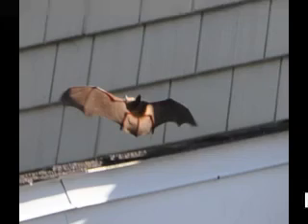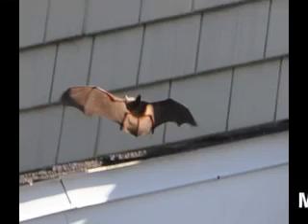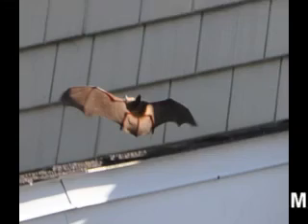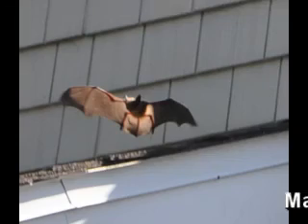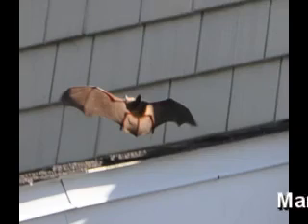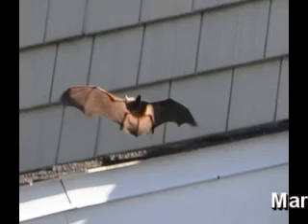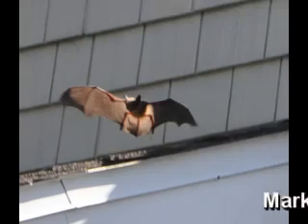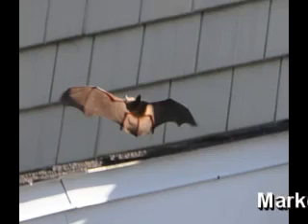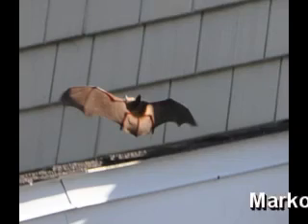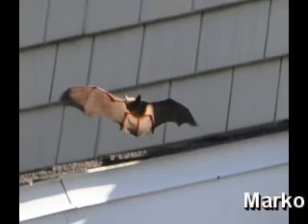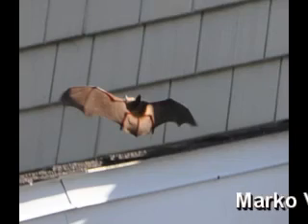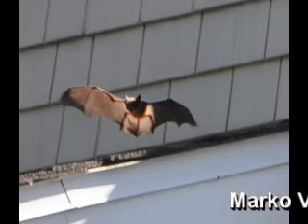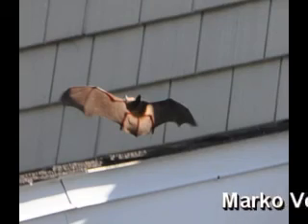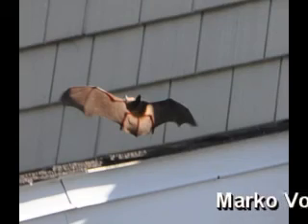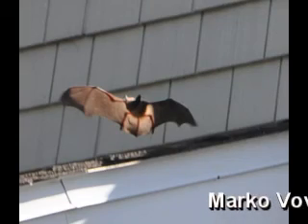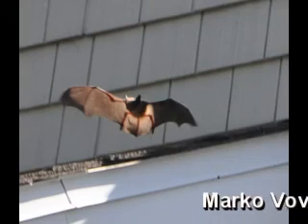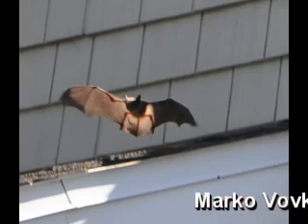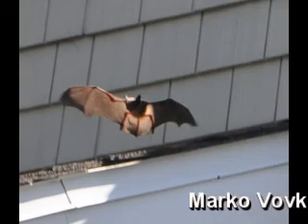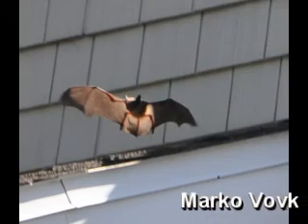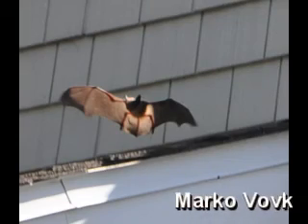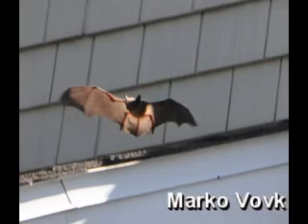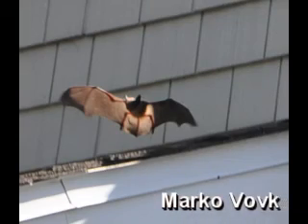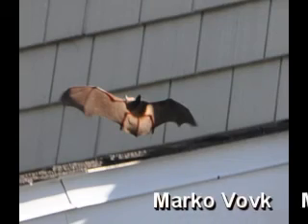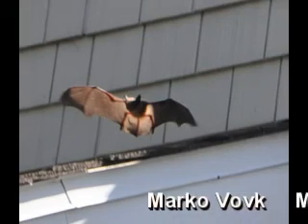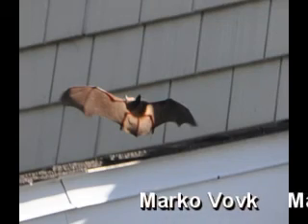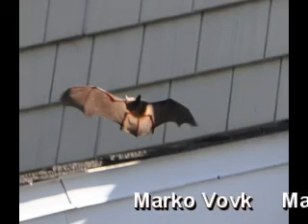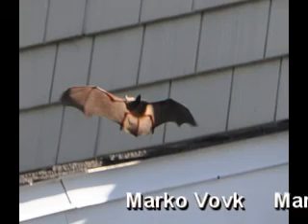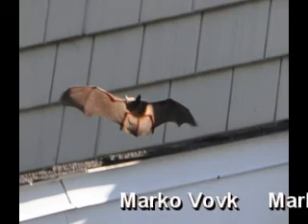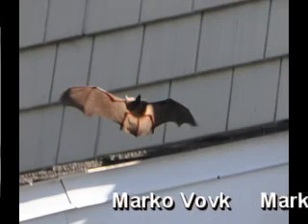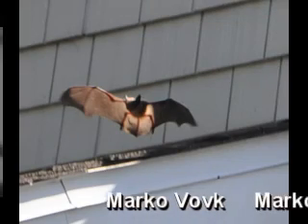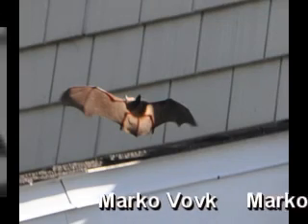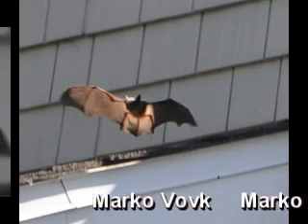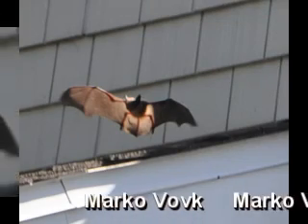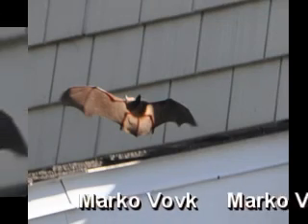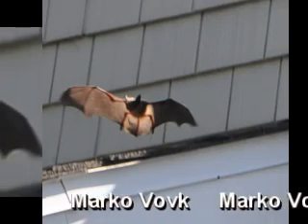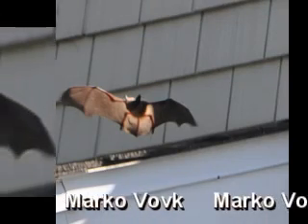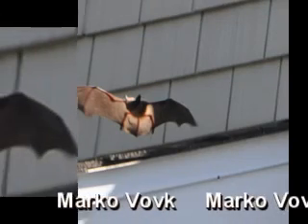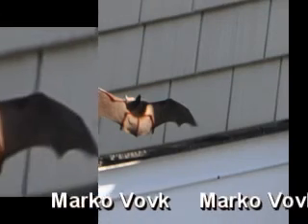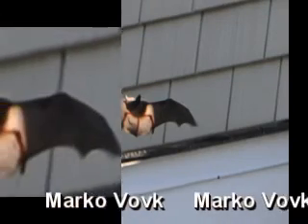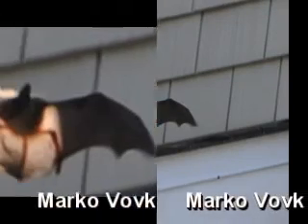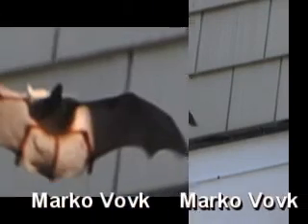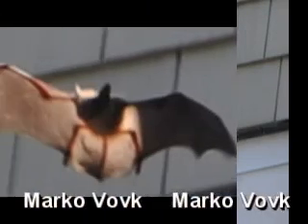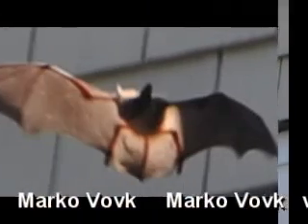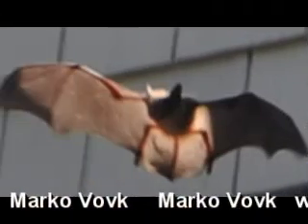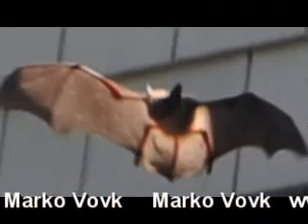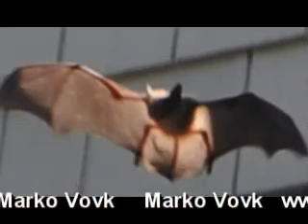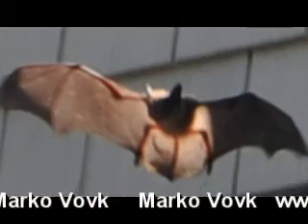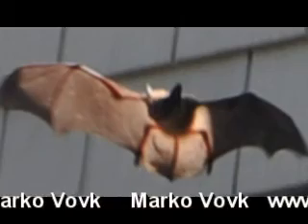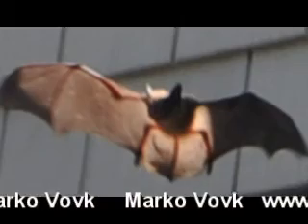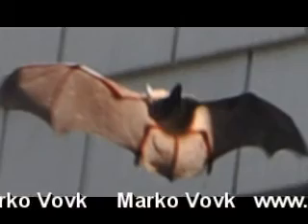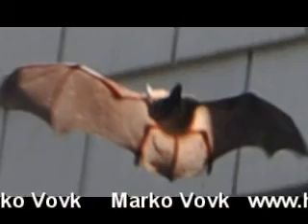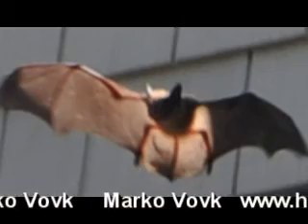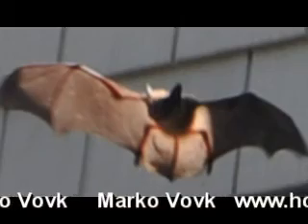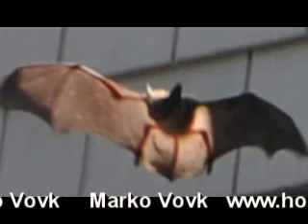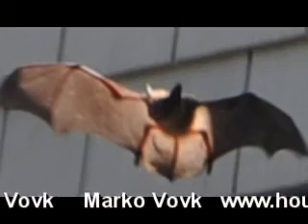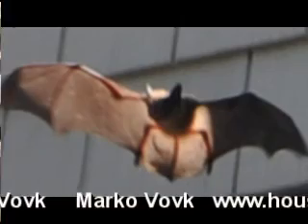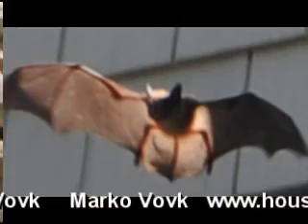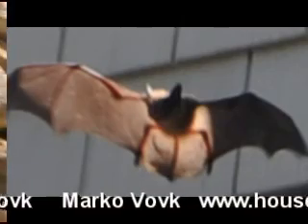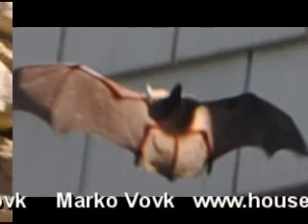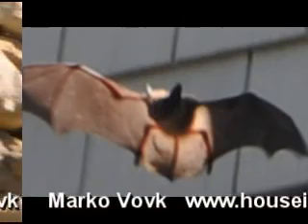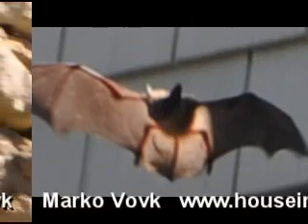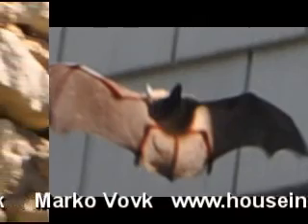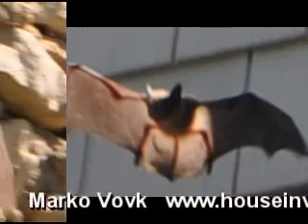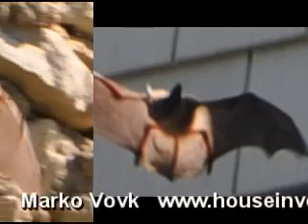Hello, this is Marco Volk from www.houseinvestigations.com.